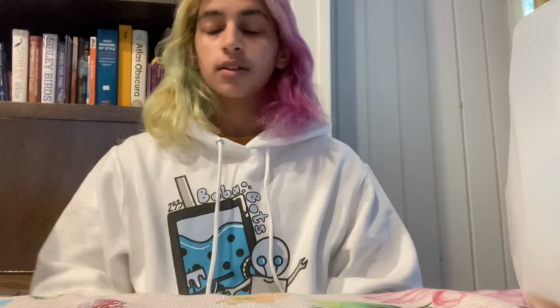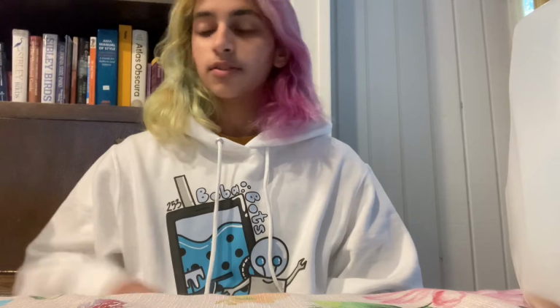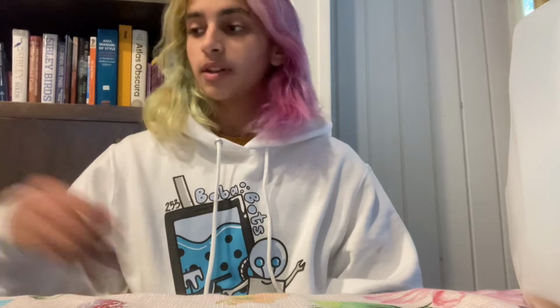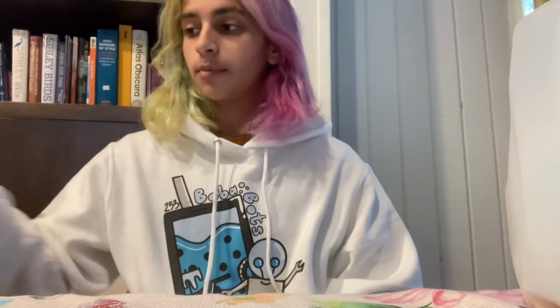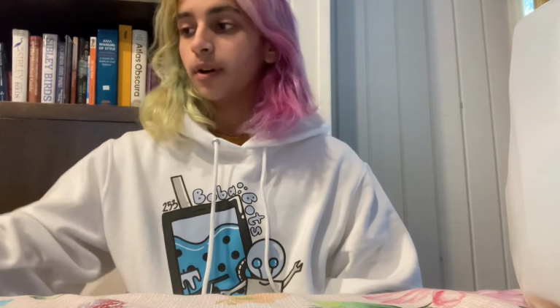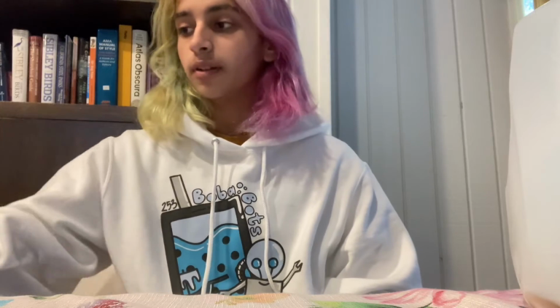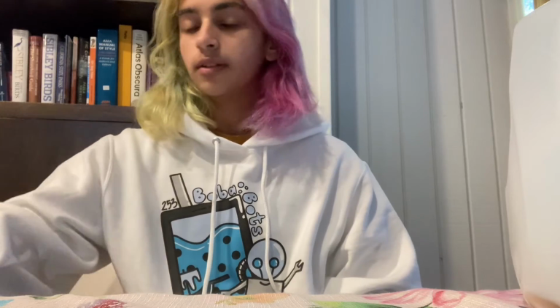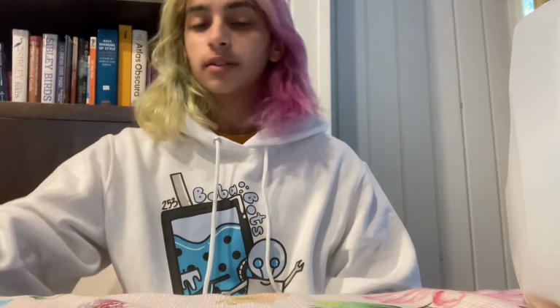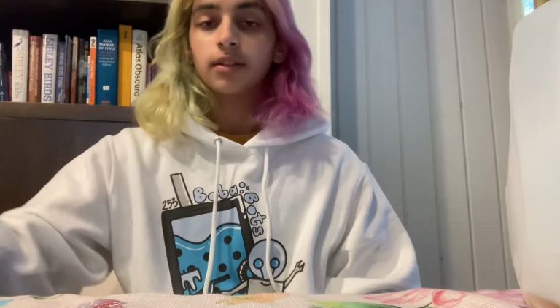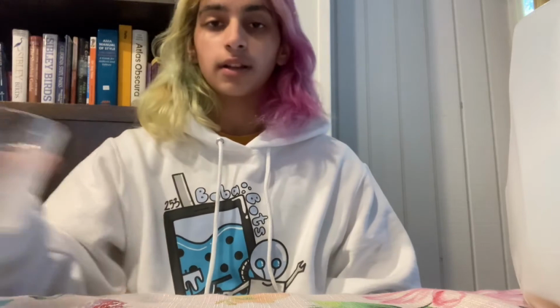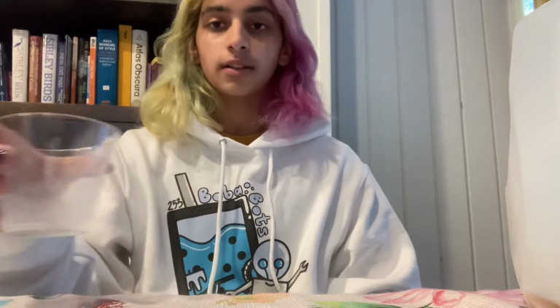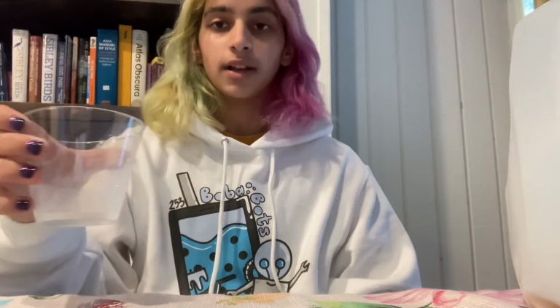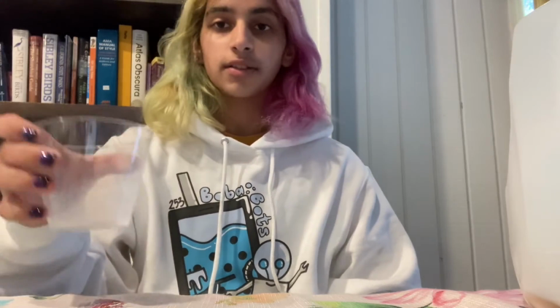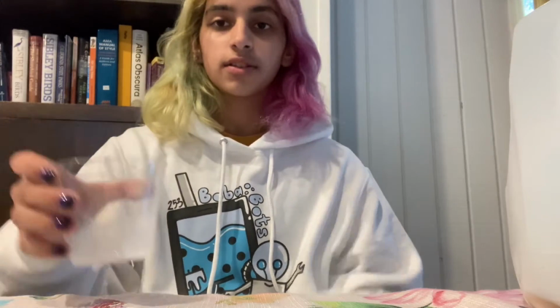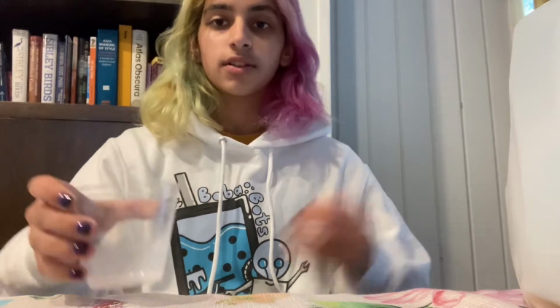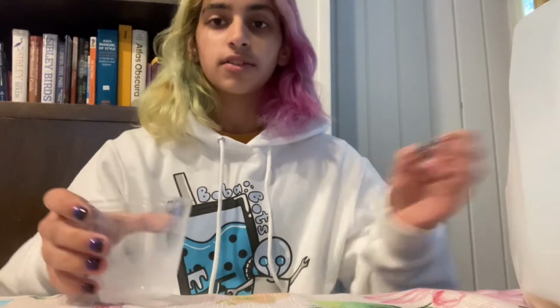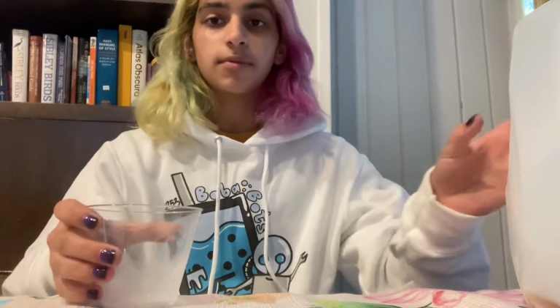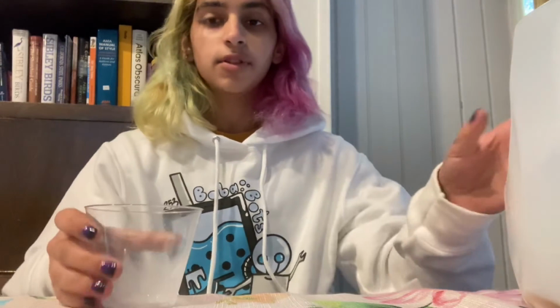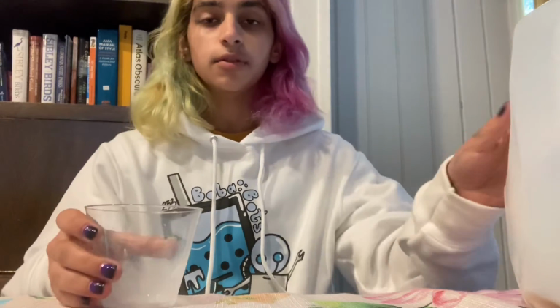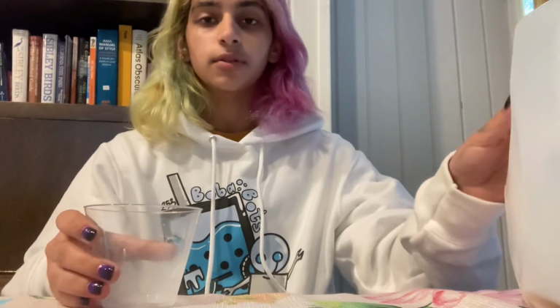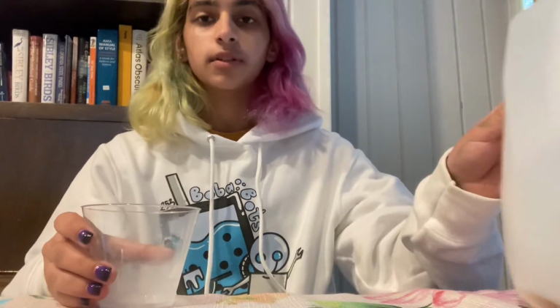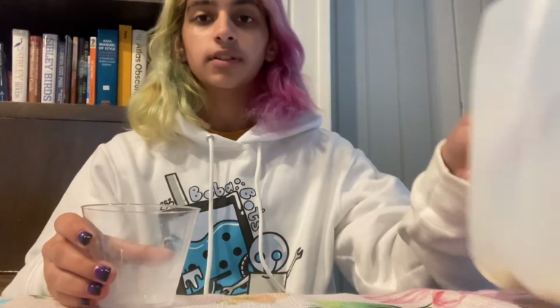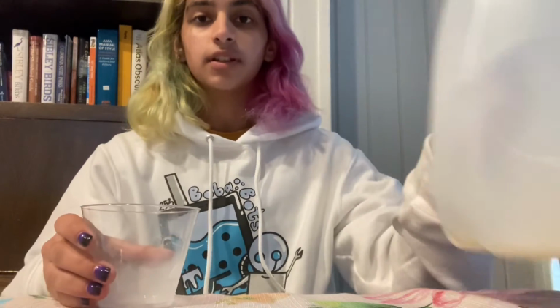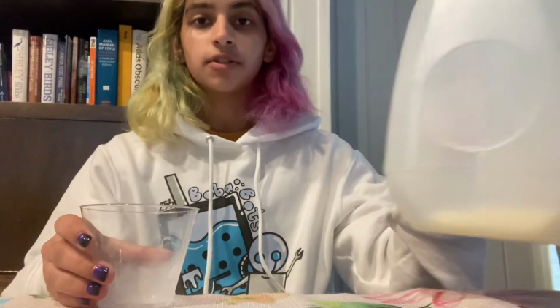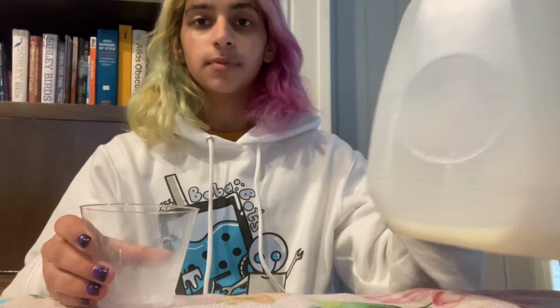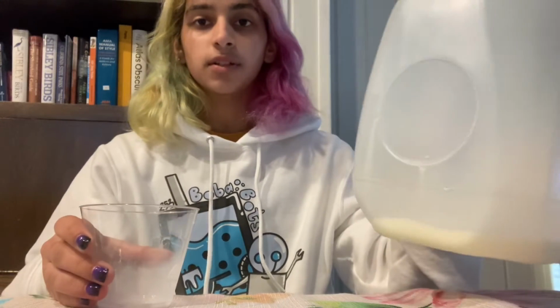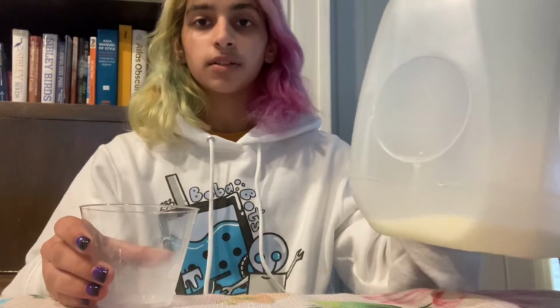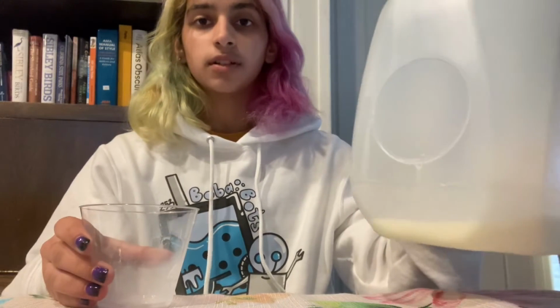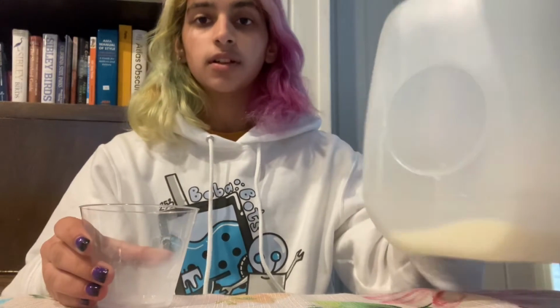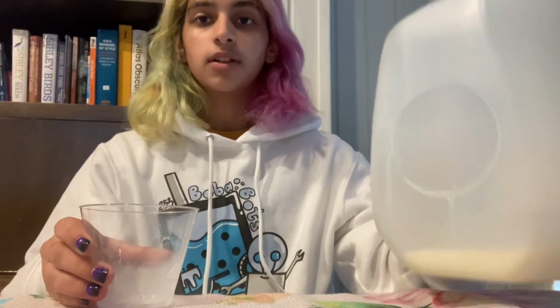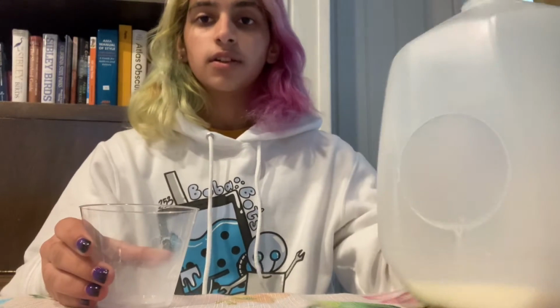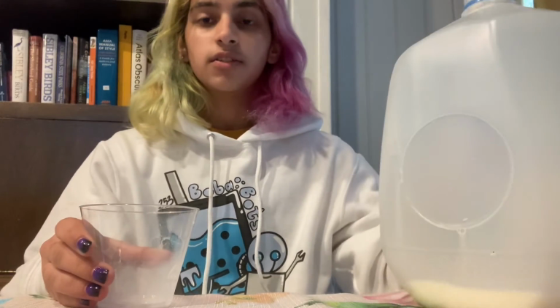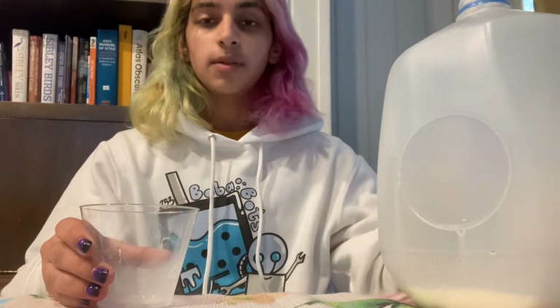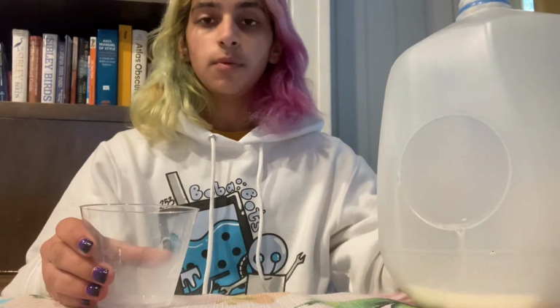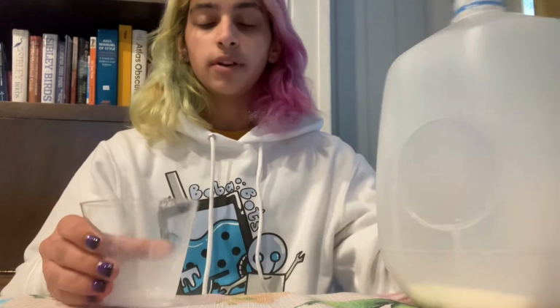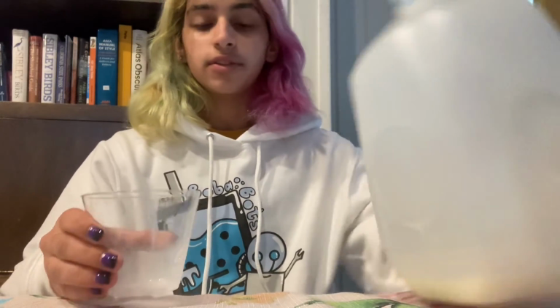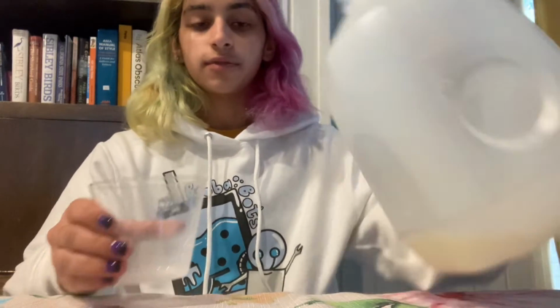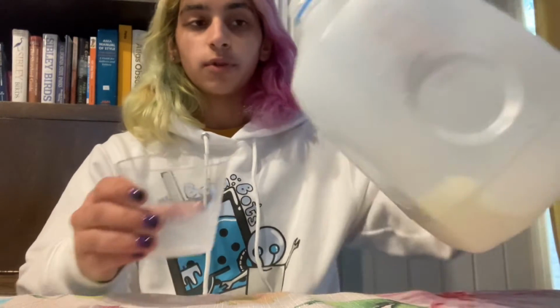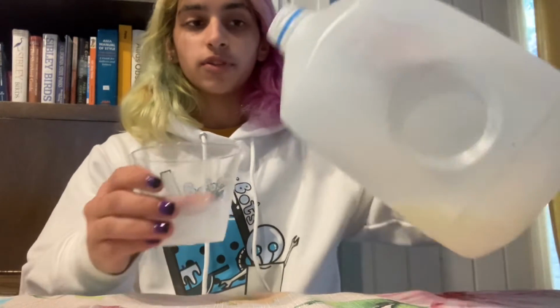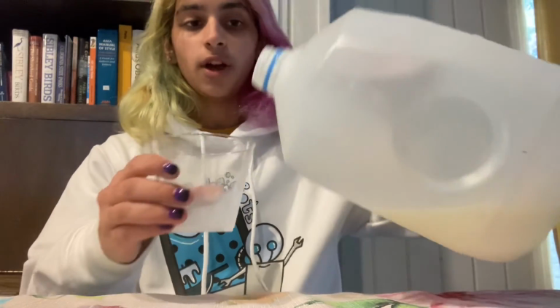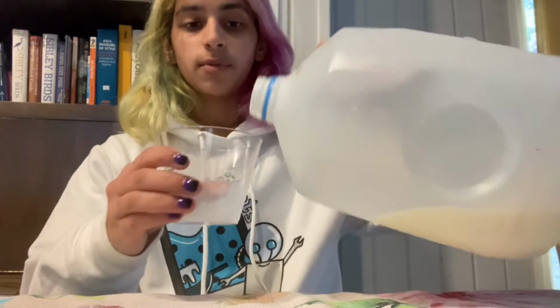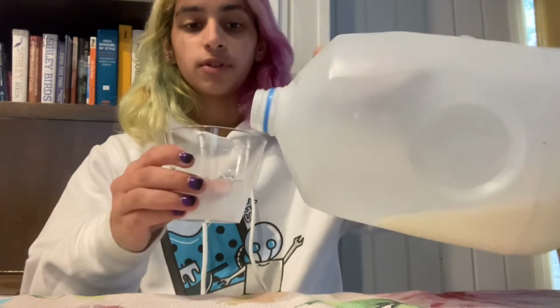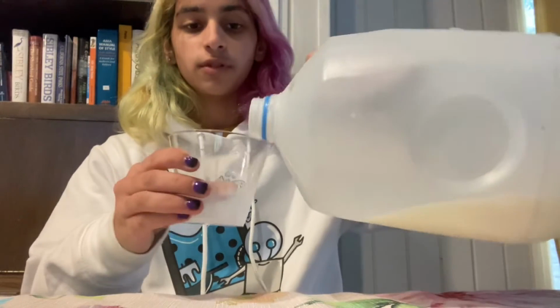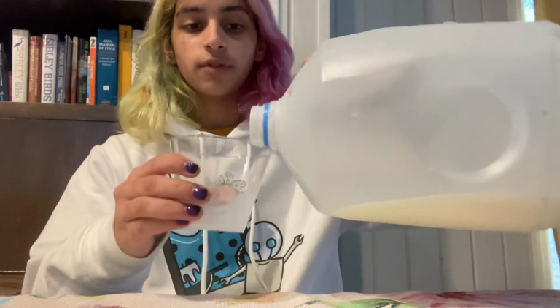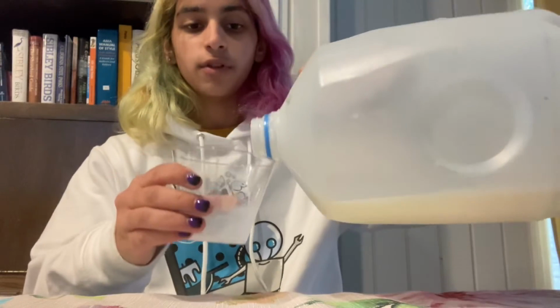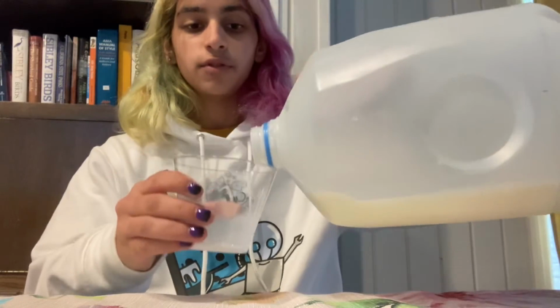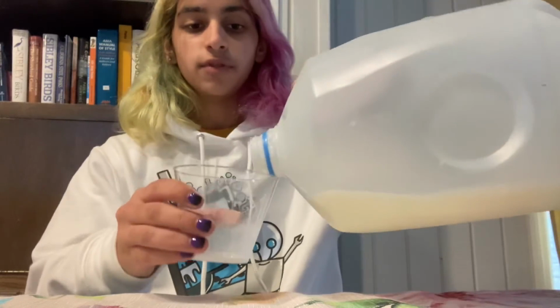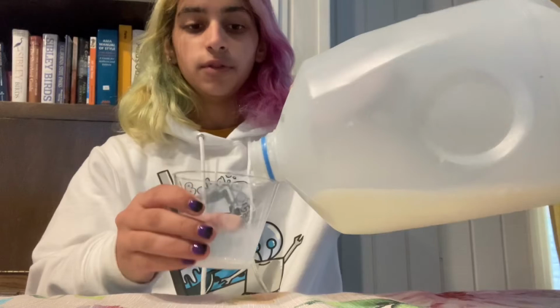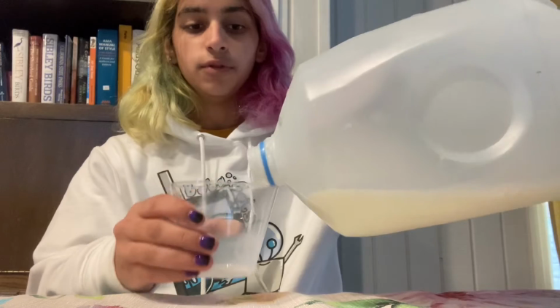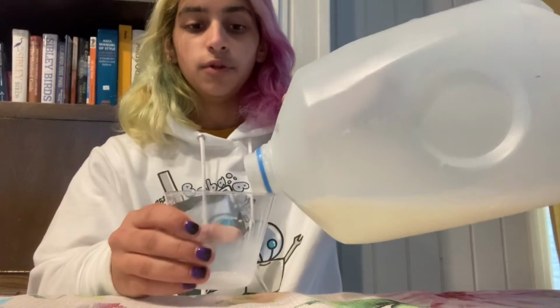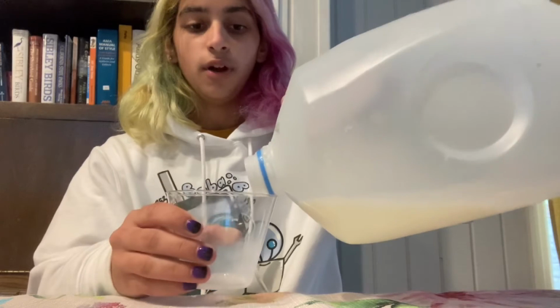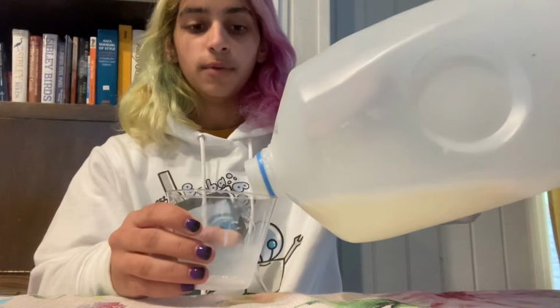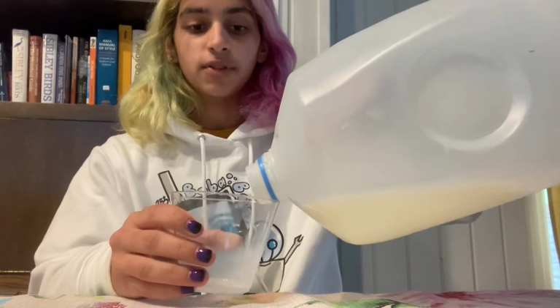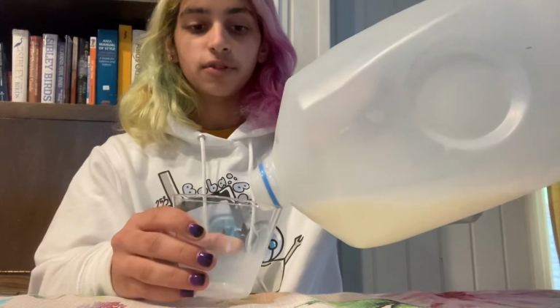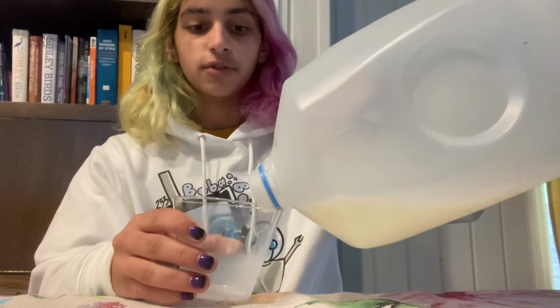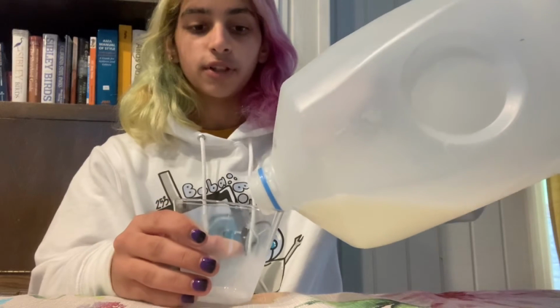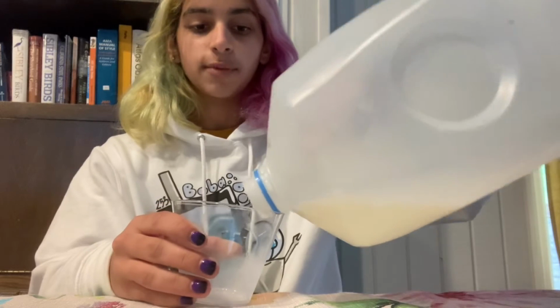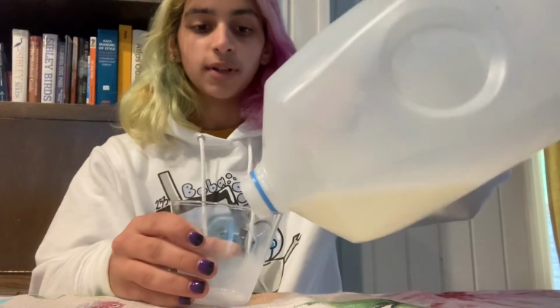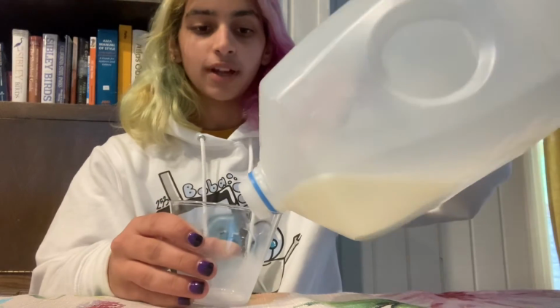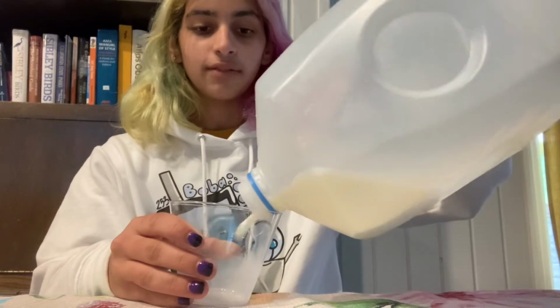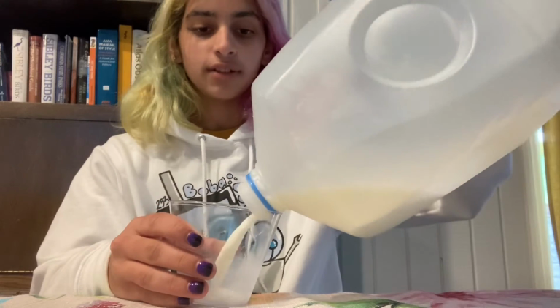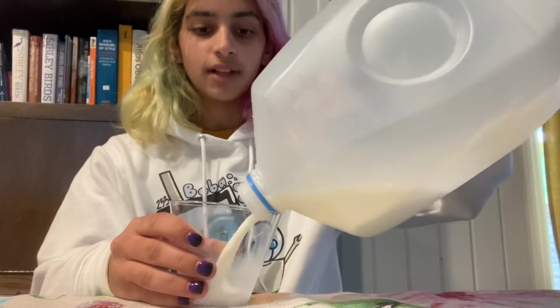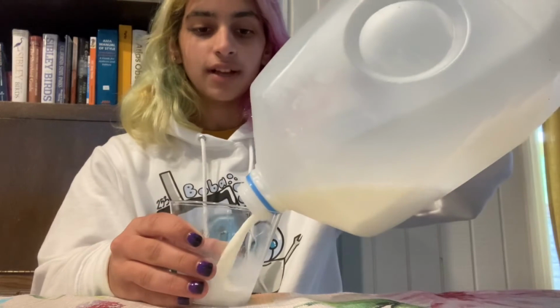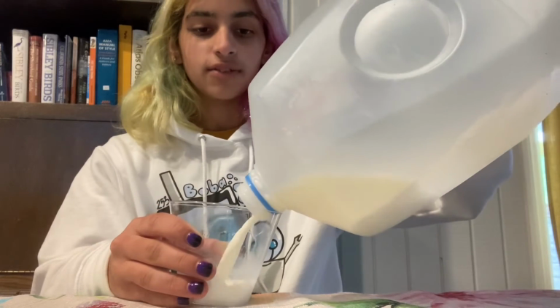Step one, get a glass. Step two, get your milk. Step one is of course optional for those of you who do not wish to drink your milk out of a glass.